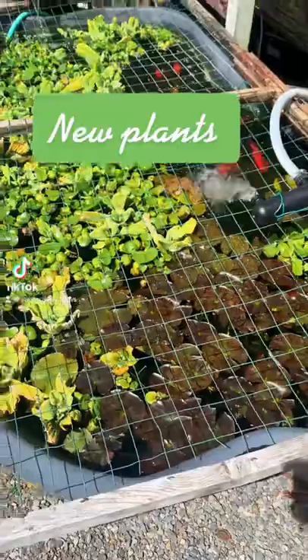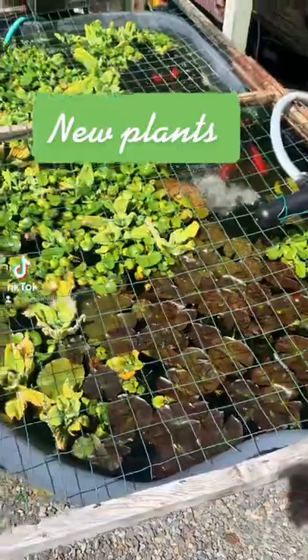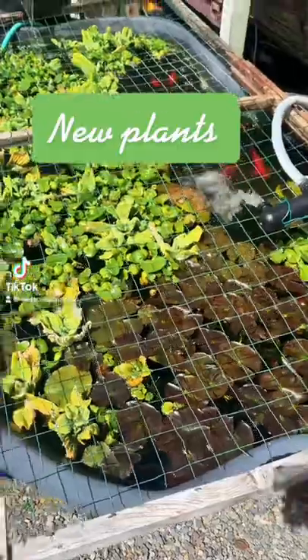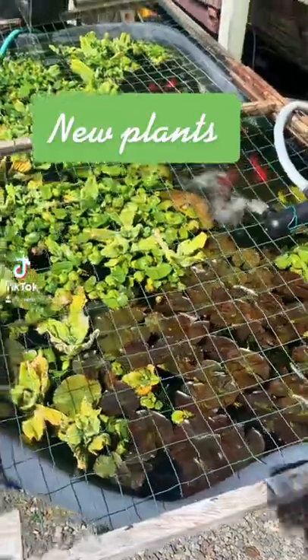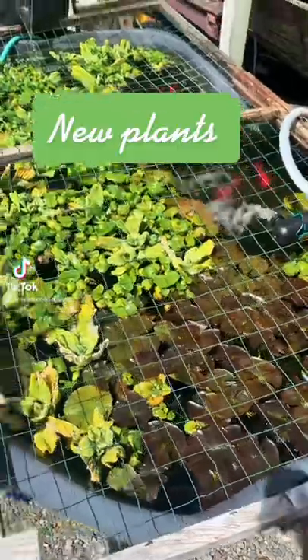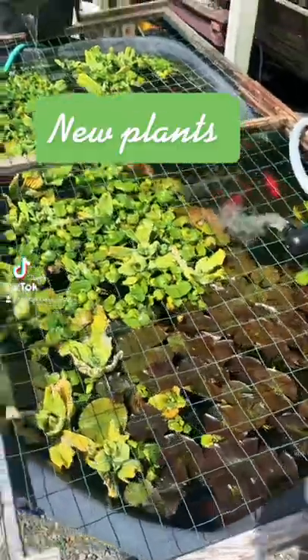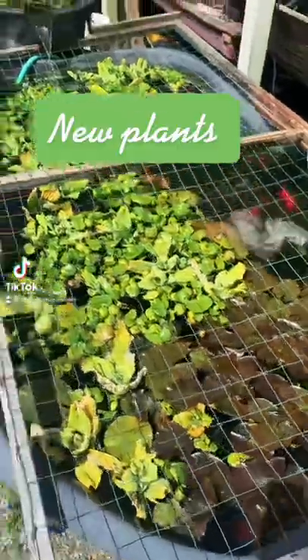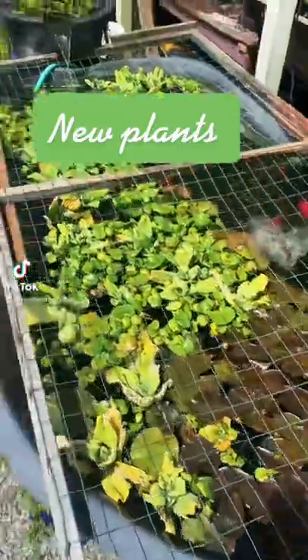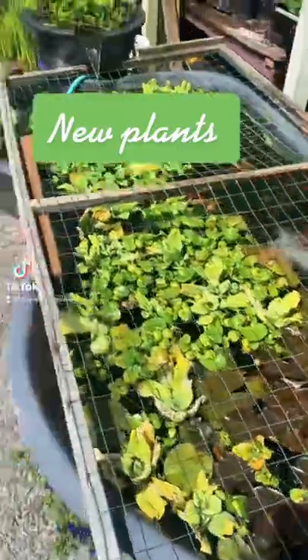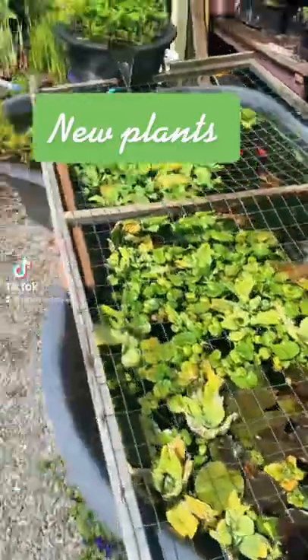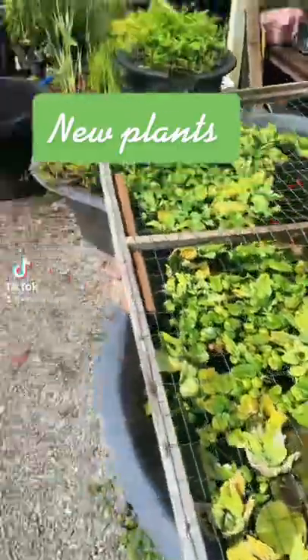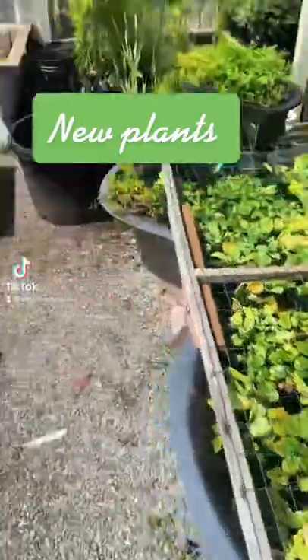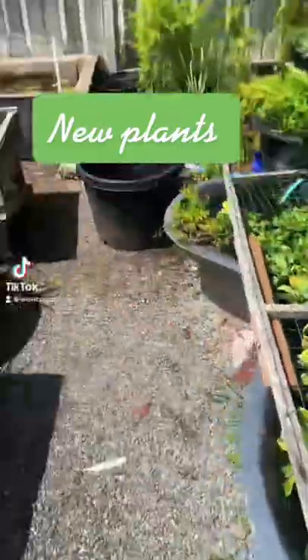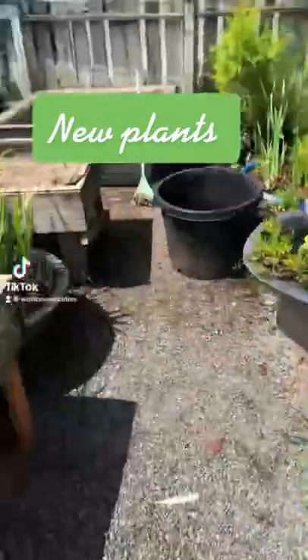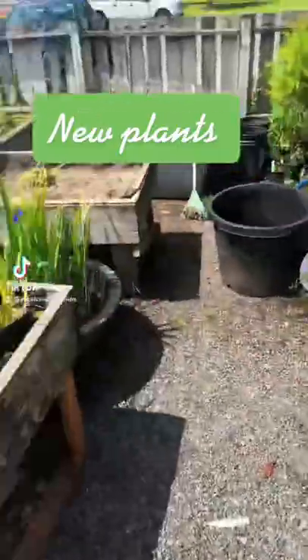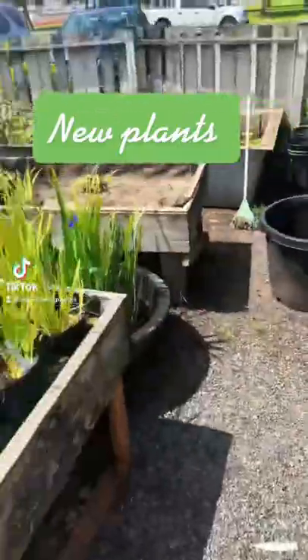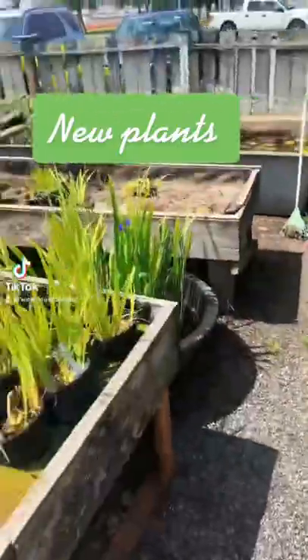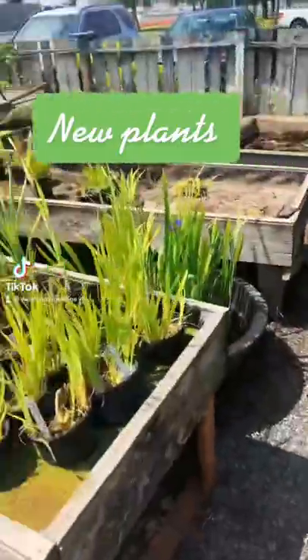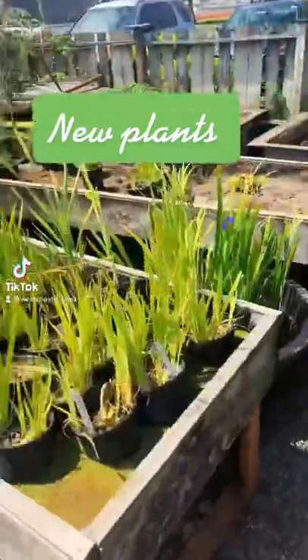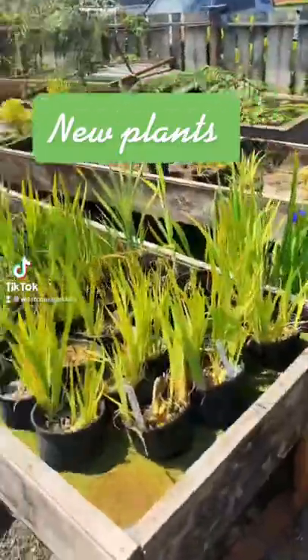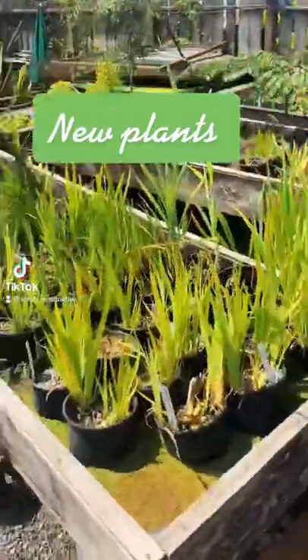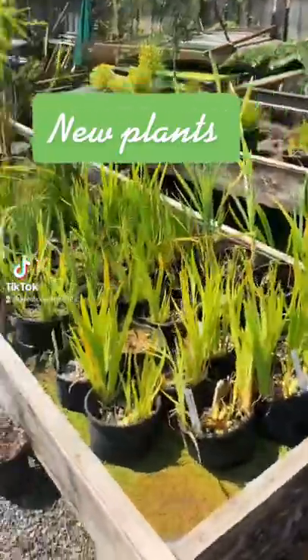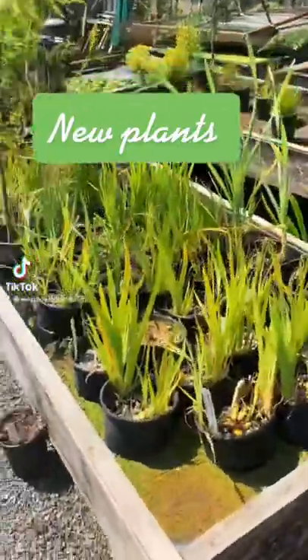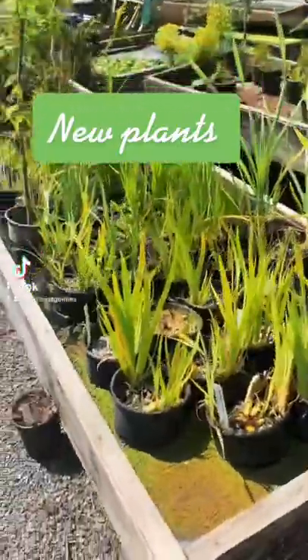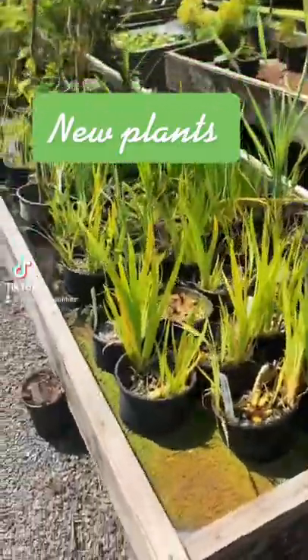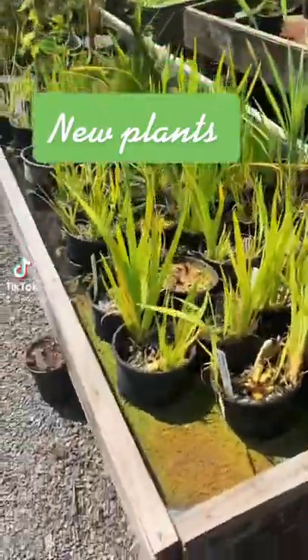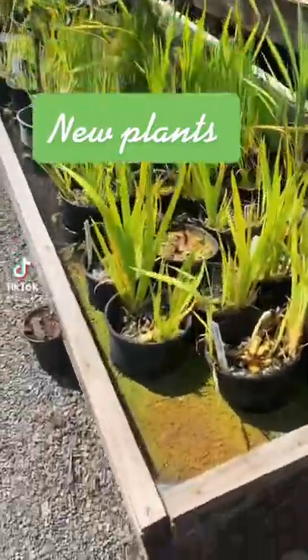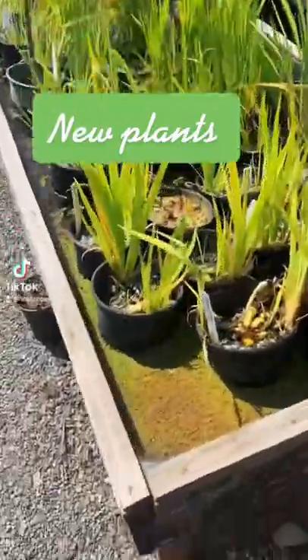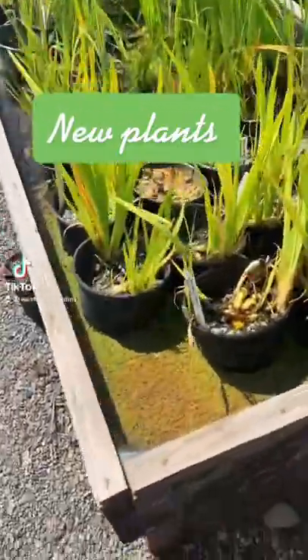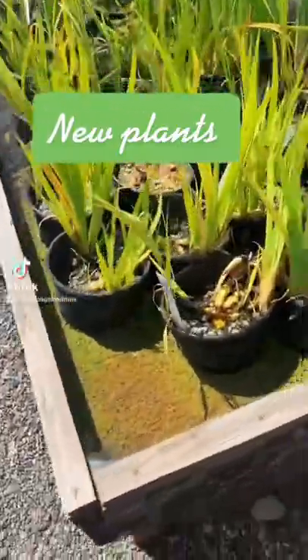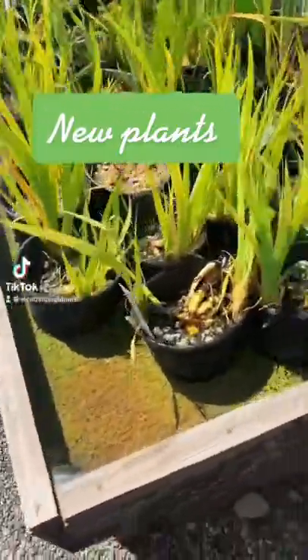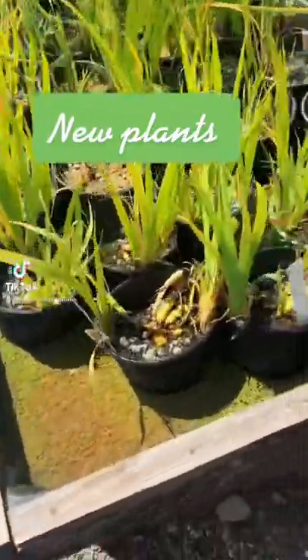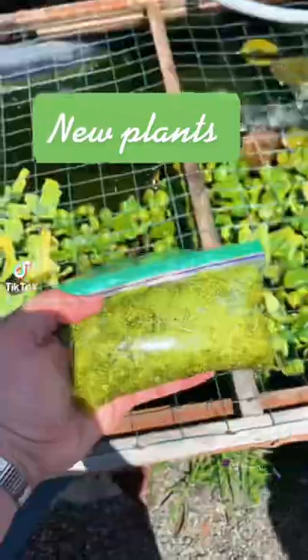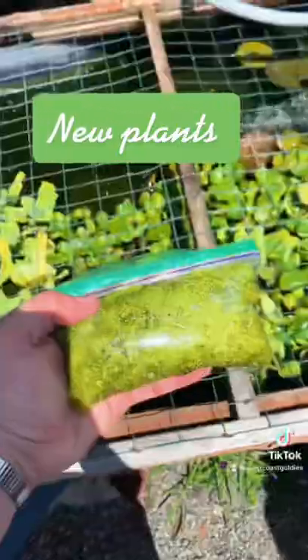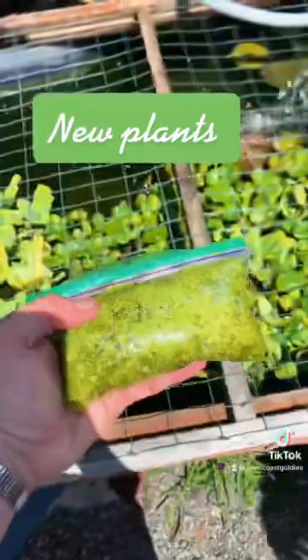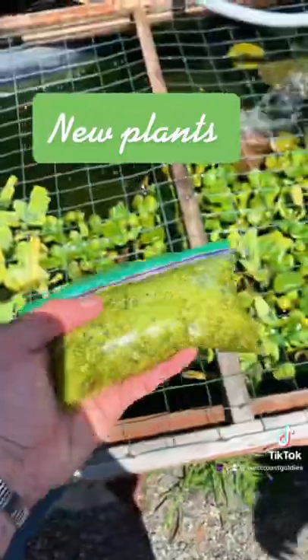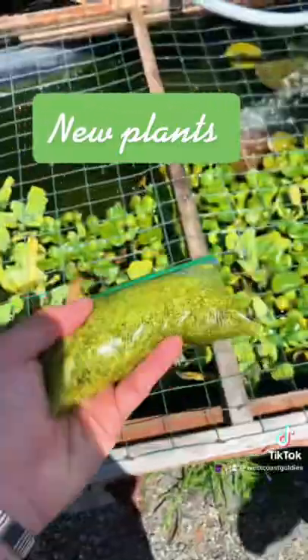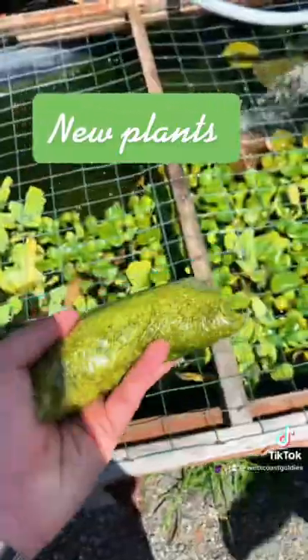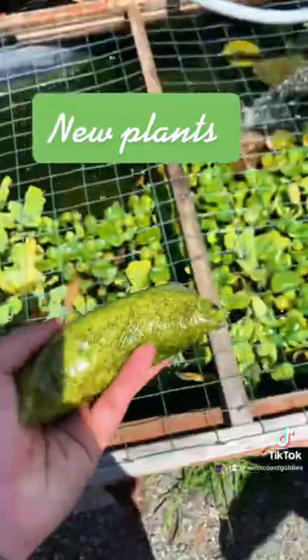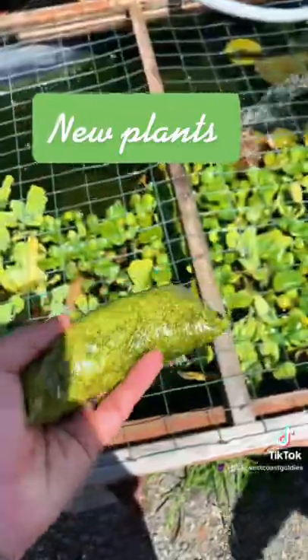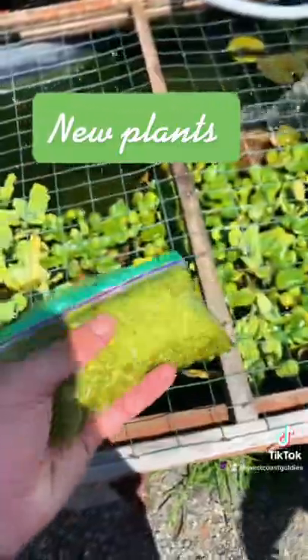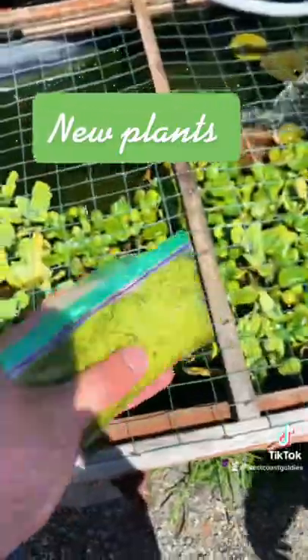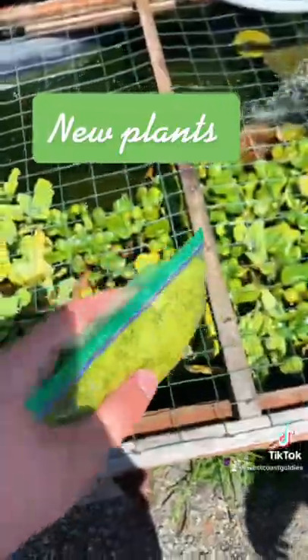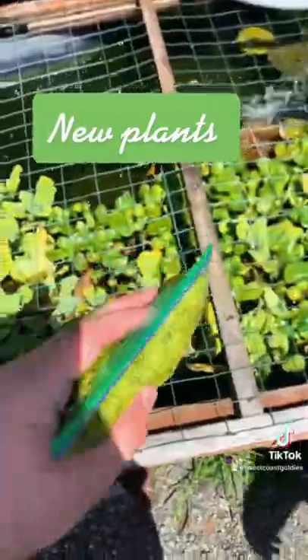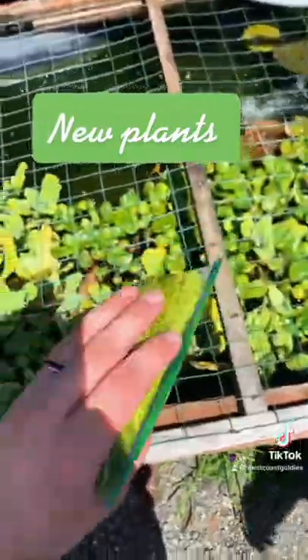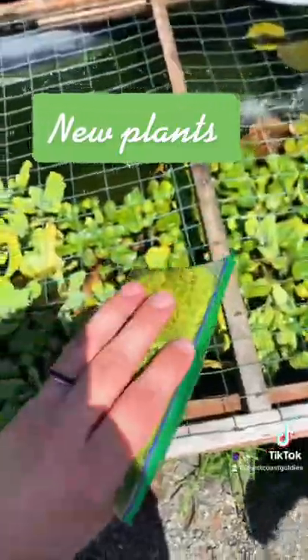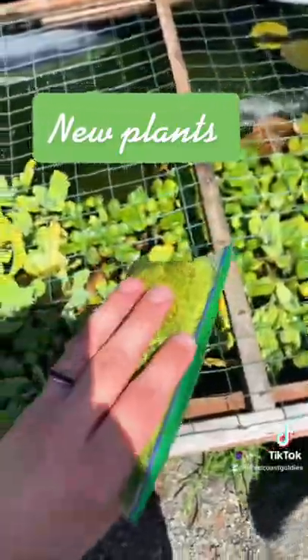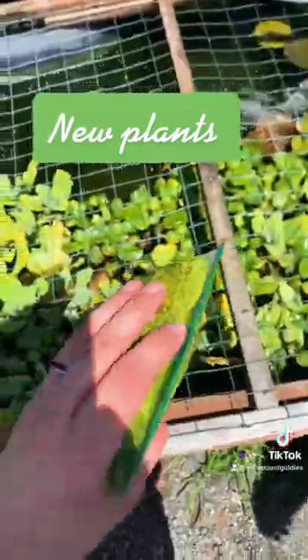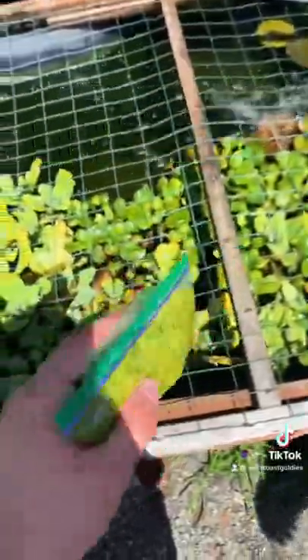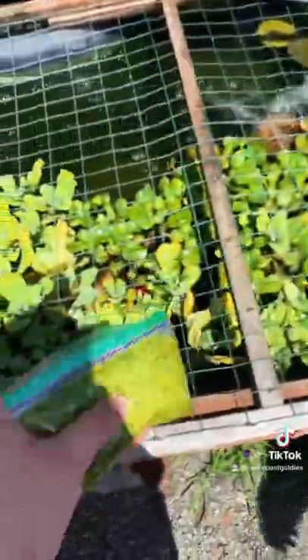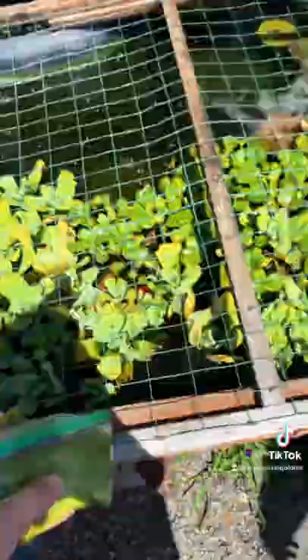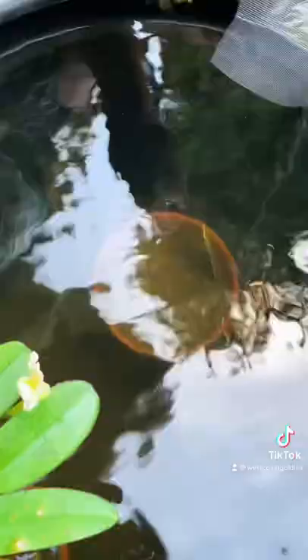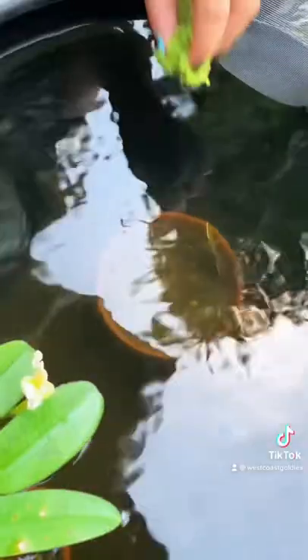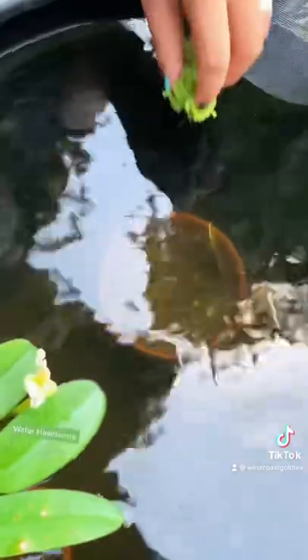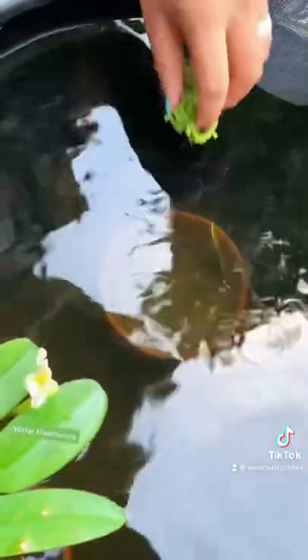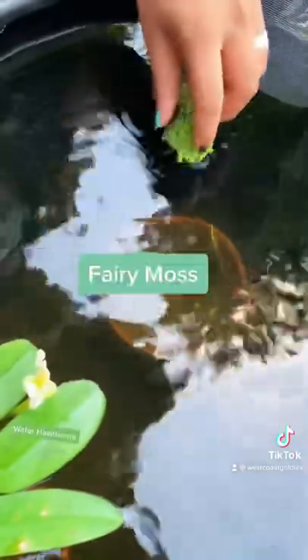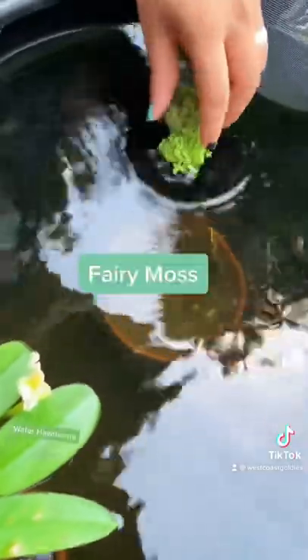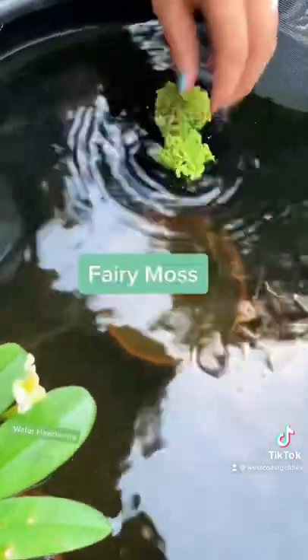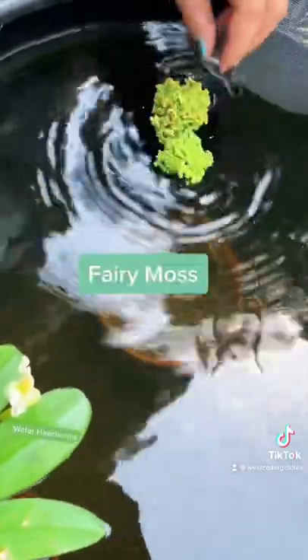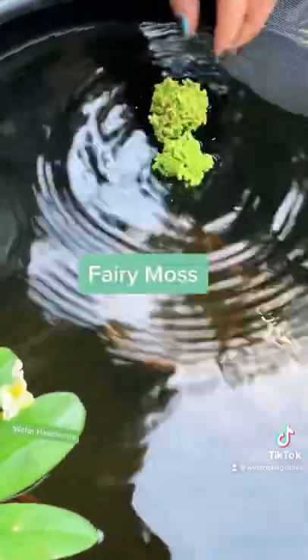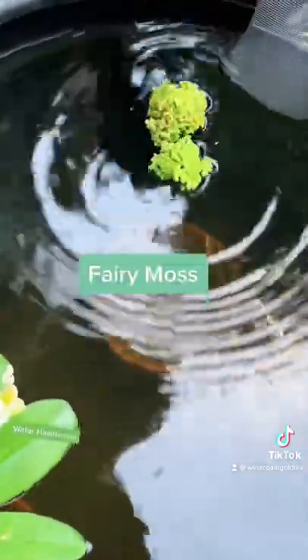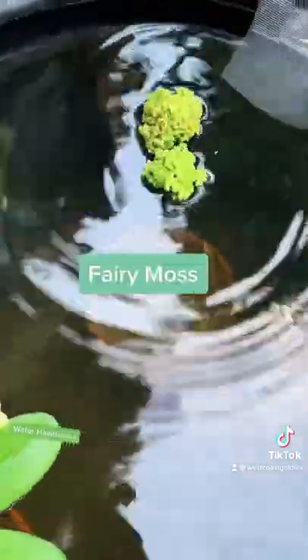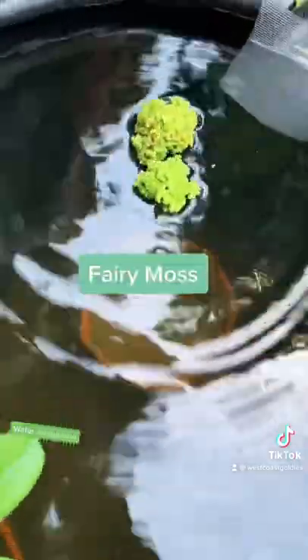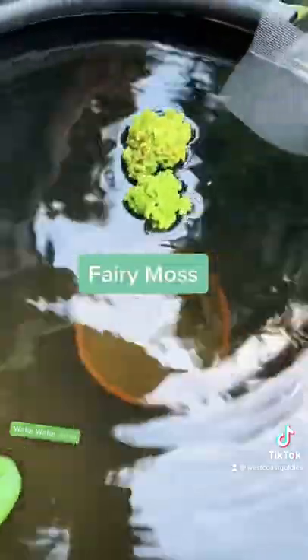I want some new plants for my ponds and there's a great little local shop that has a bunch. They also have a cool pond with some goldfish.